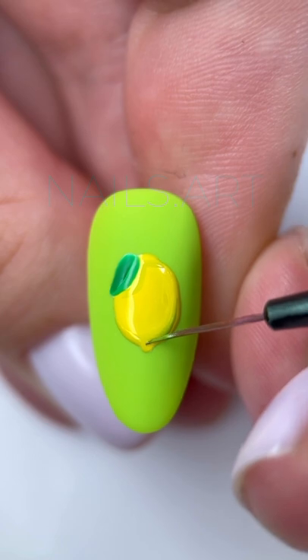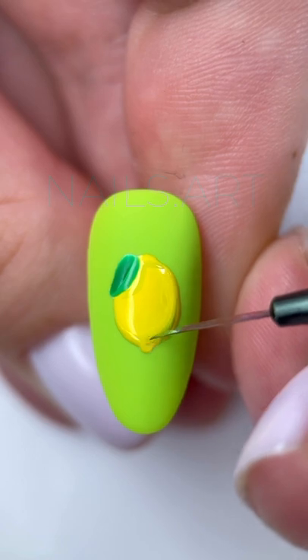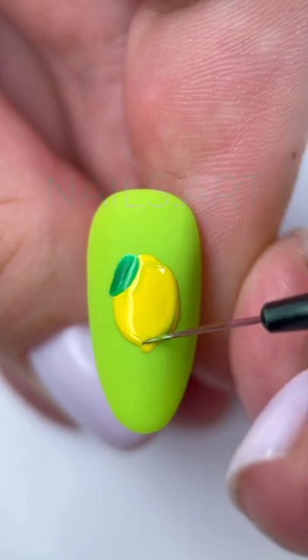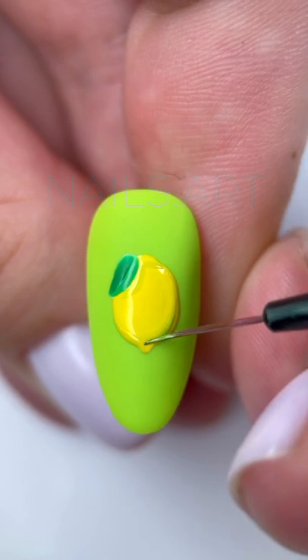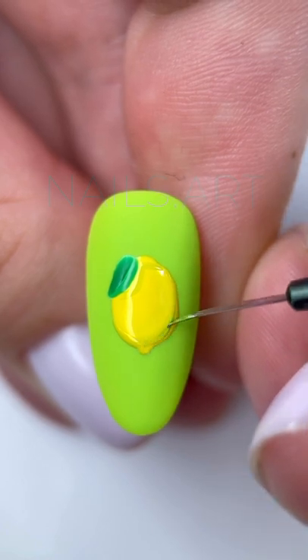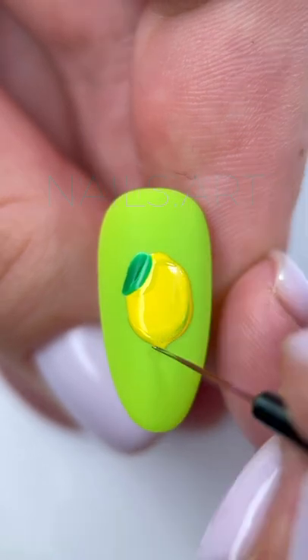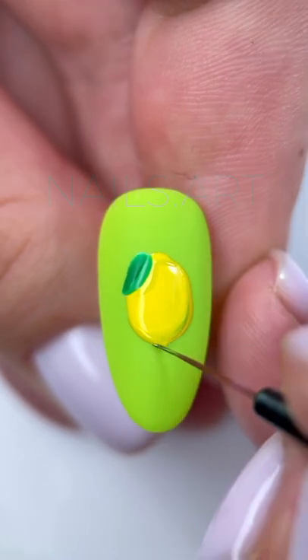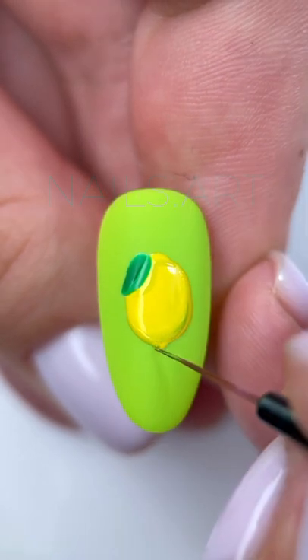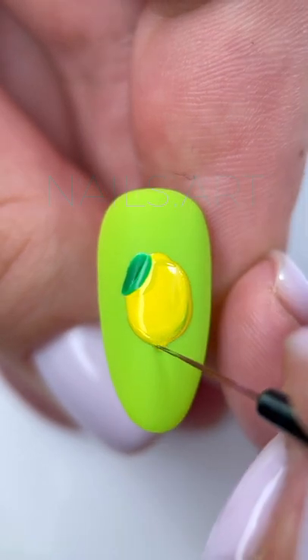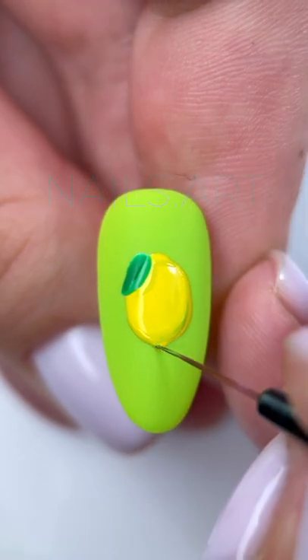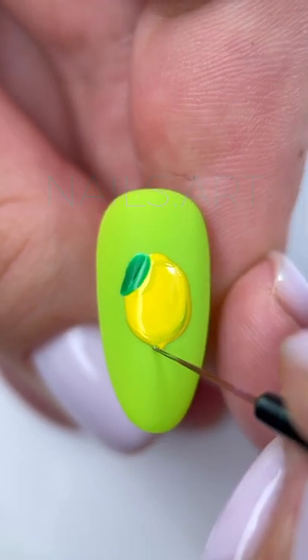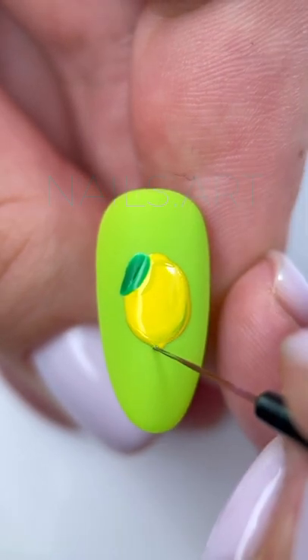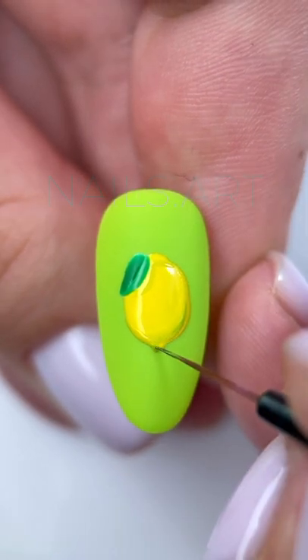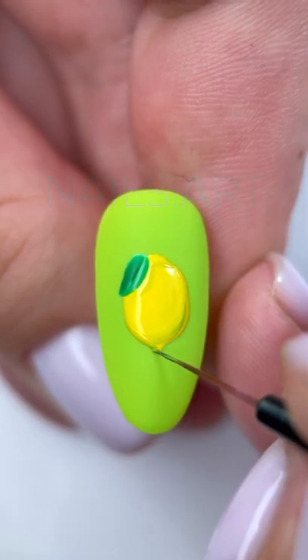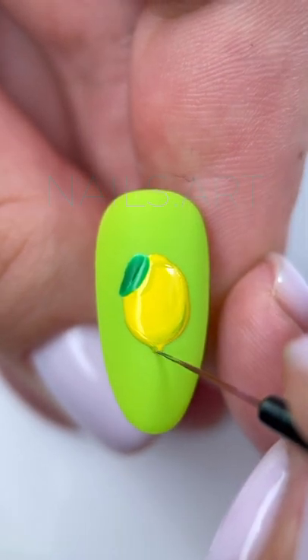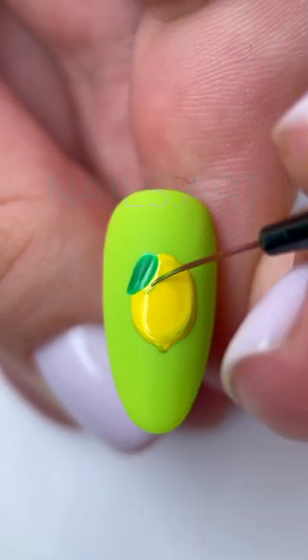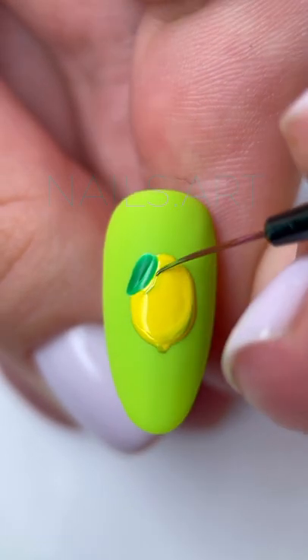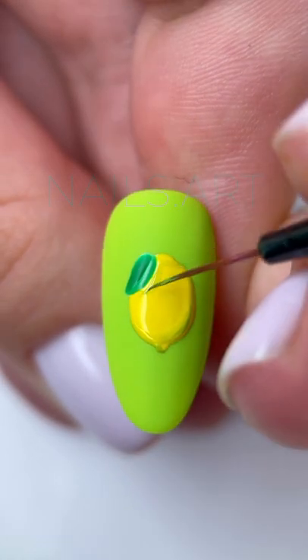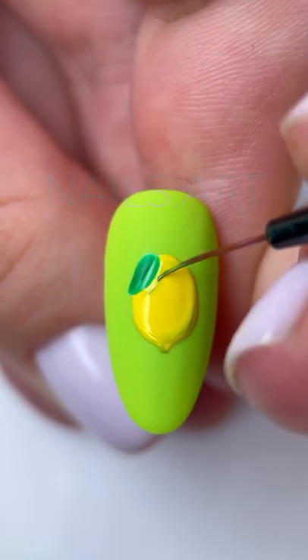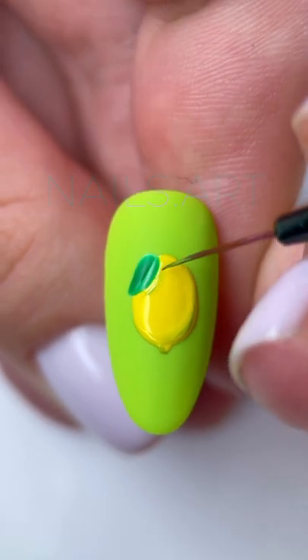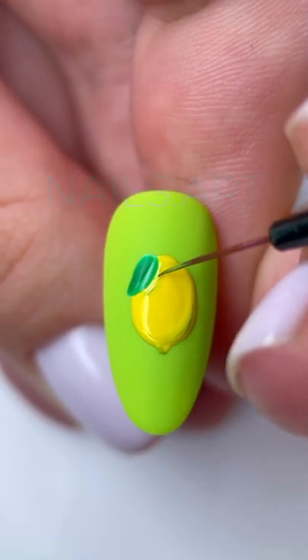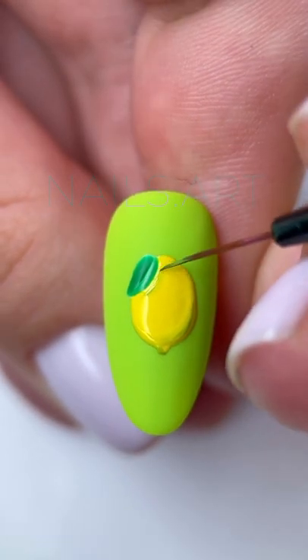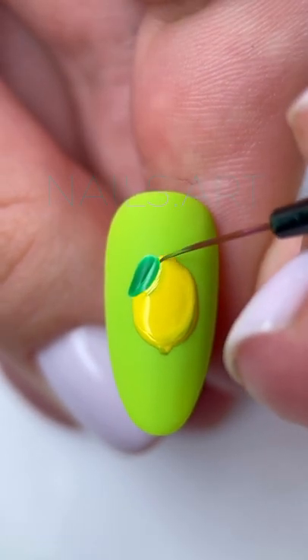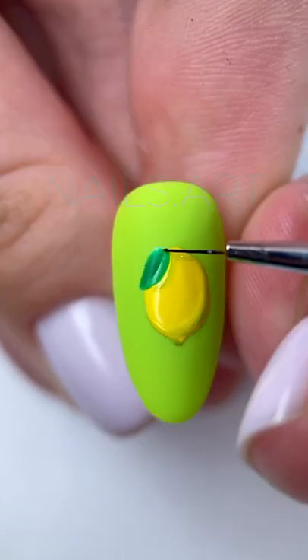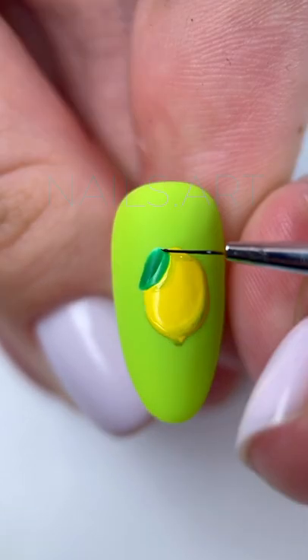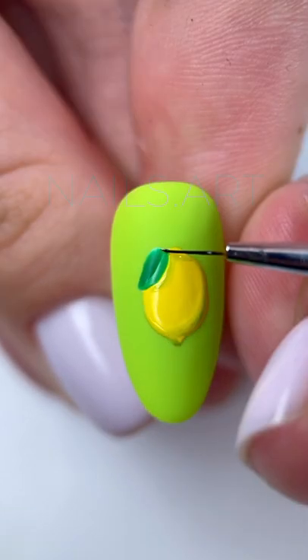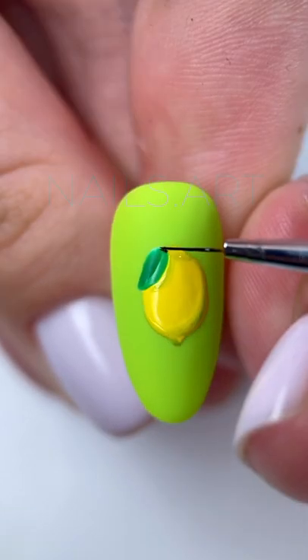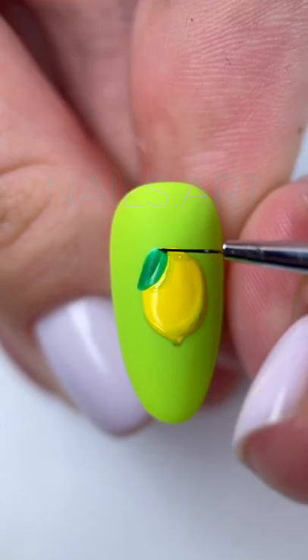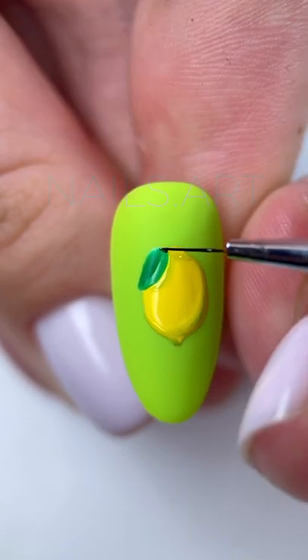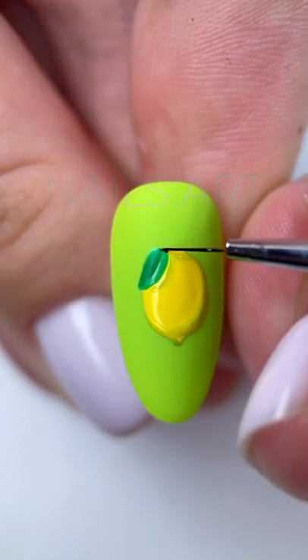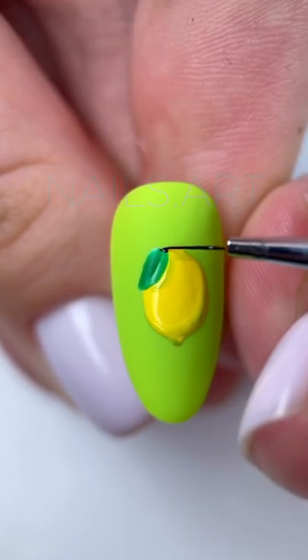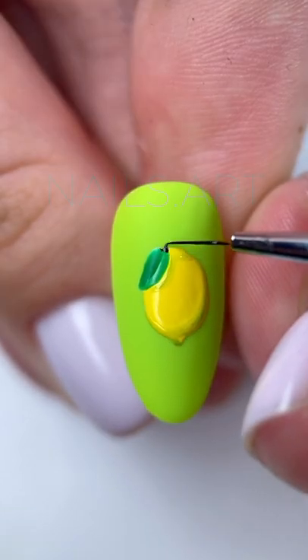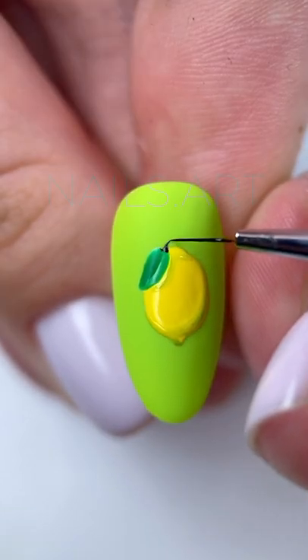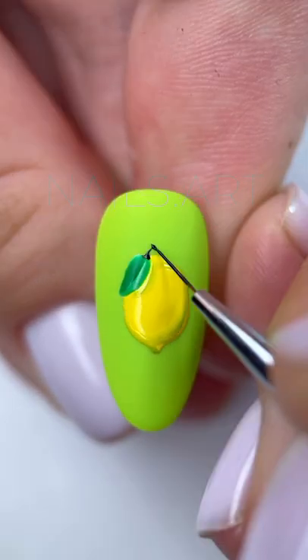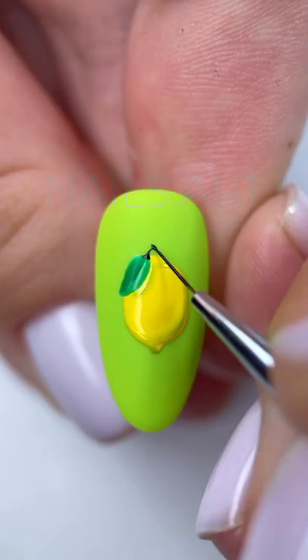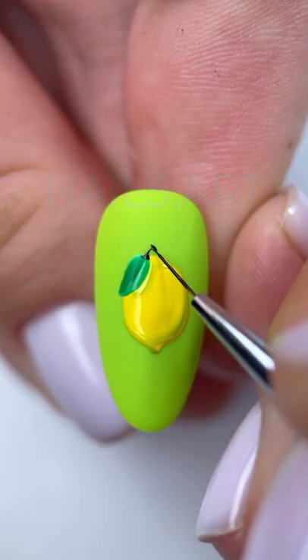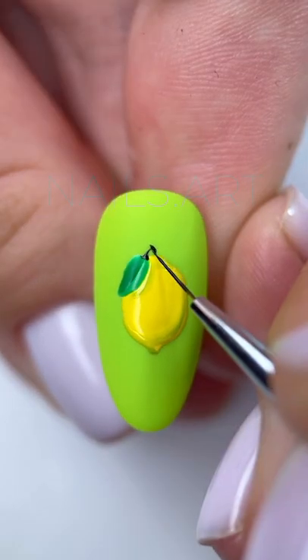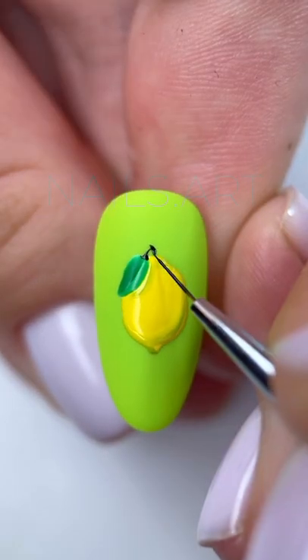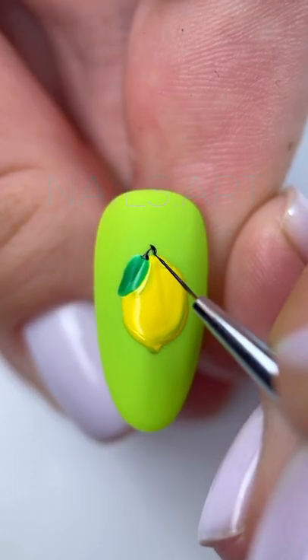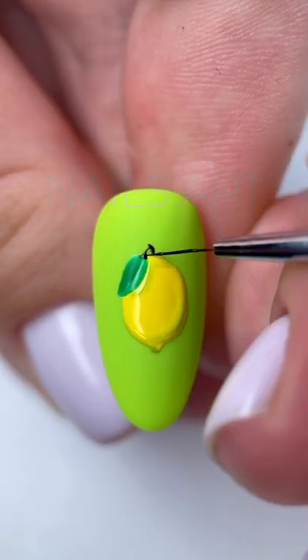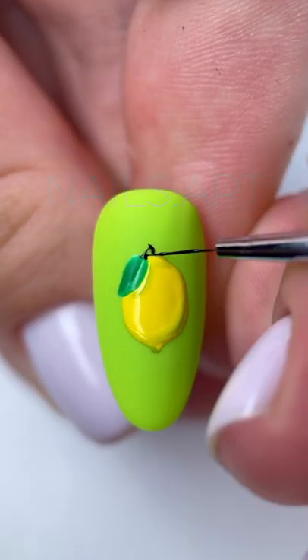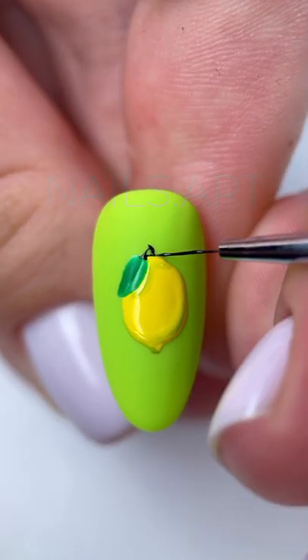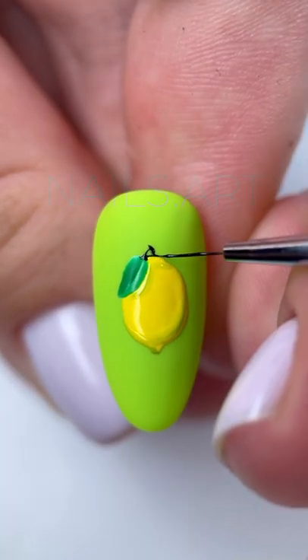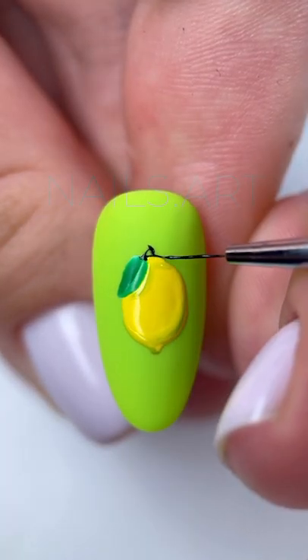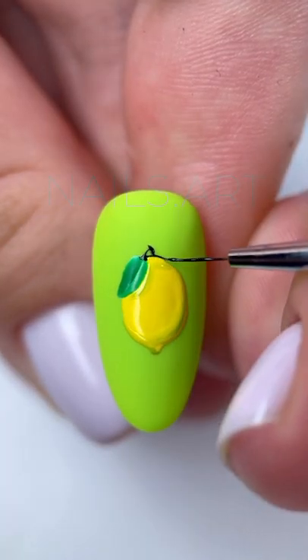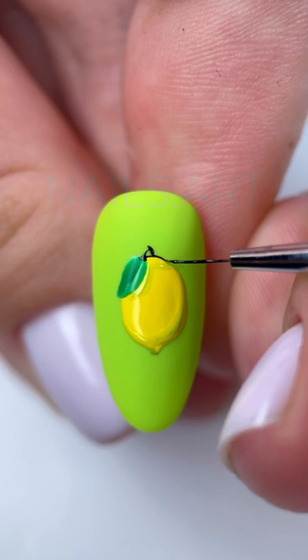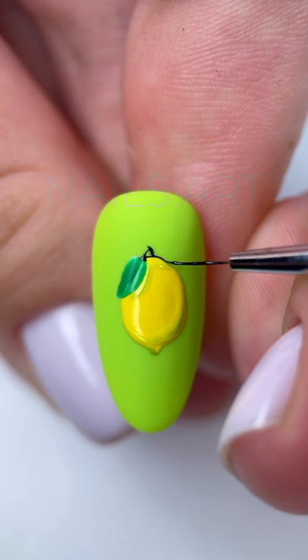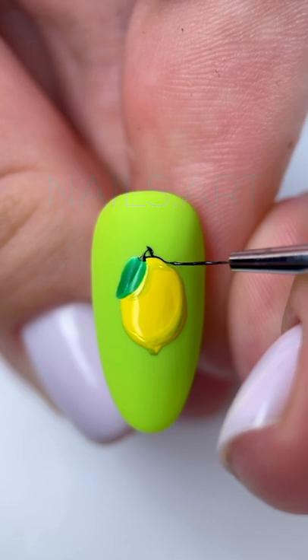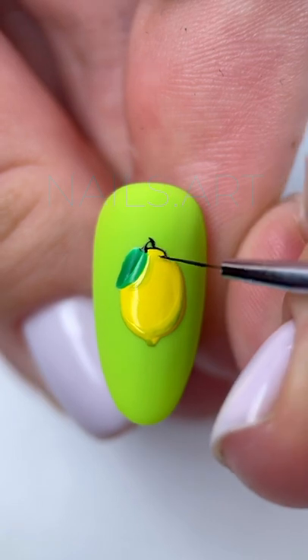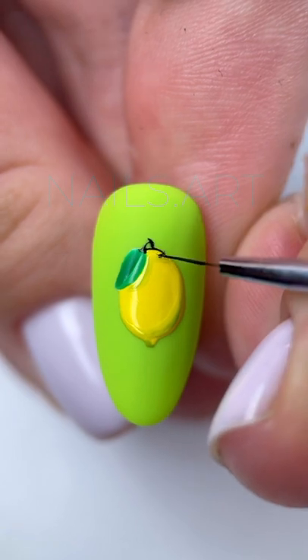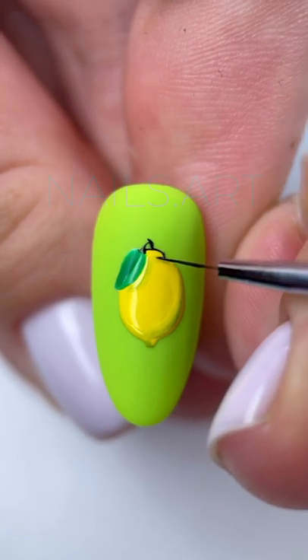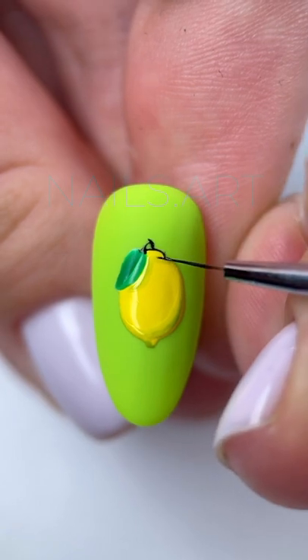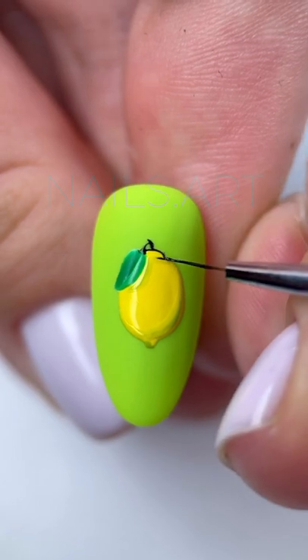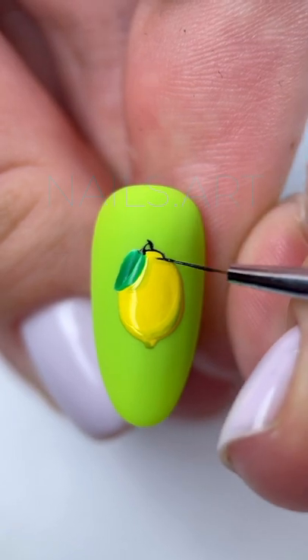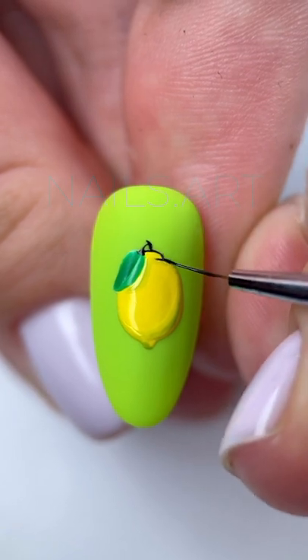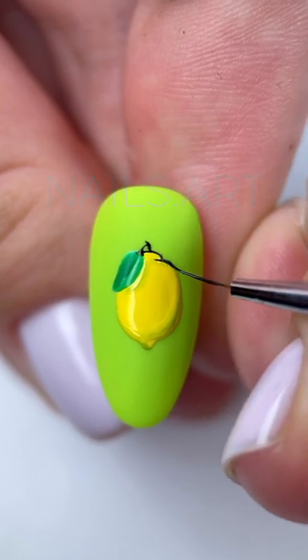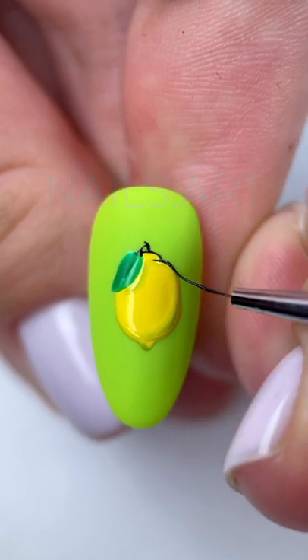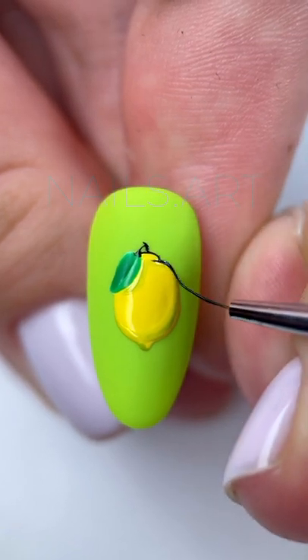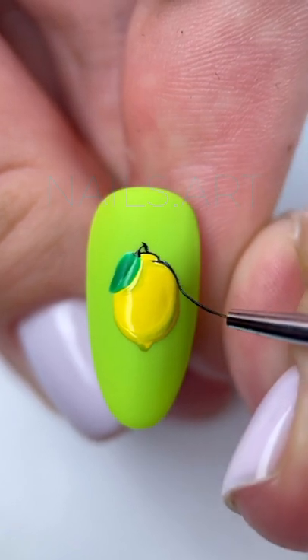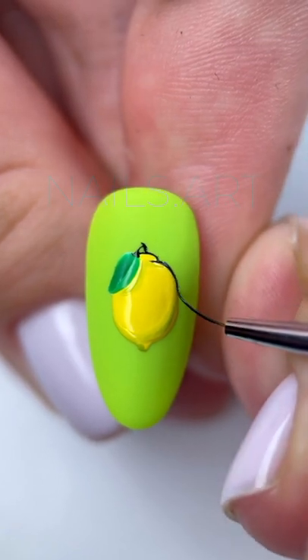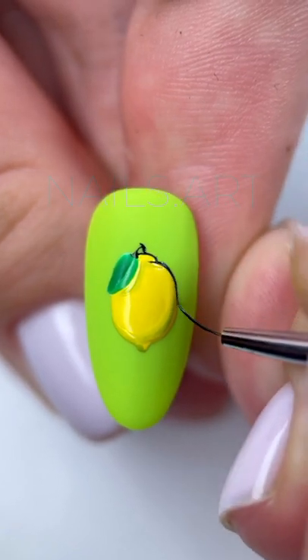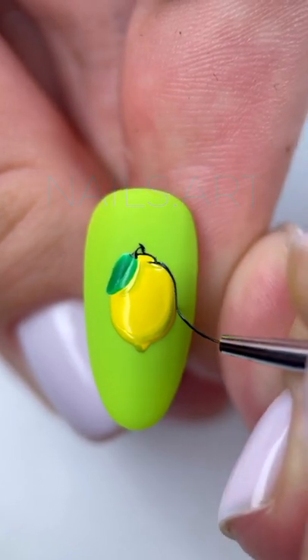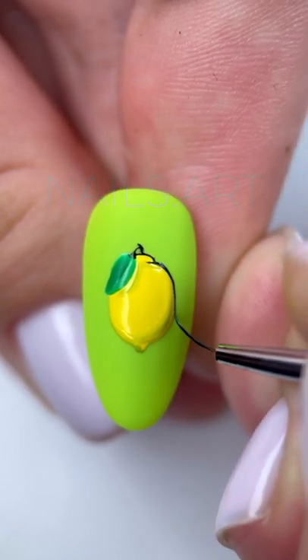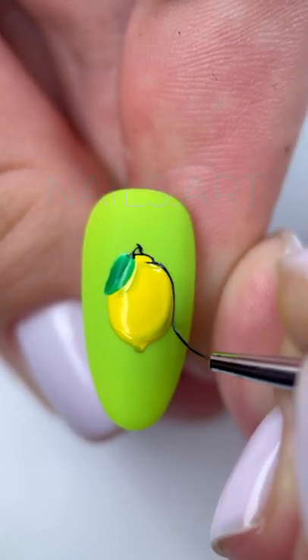In some areas of the lemon, I add a shadow, dry it, remove the sticky layer, and proceed to draw the outlines with gel paint.